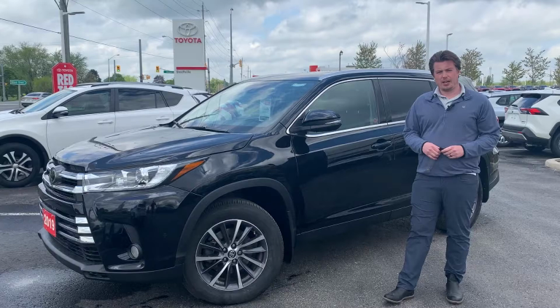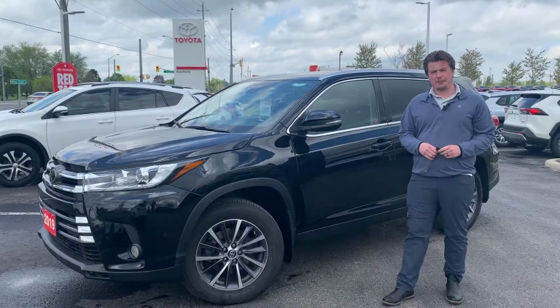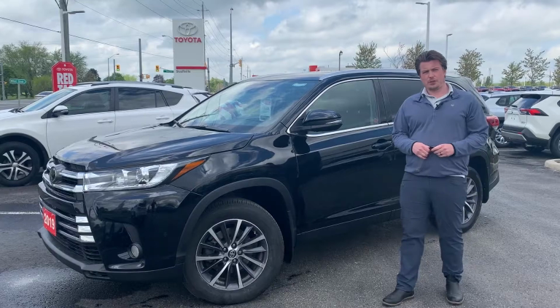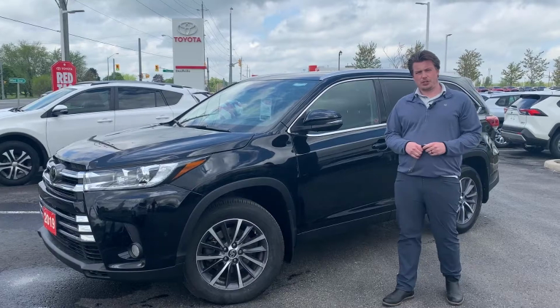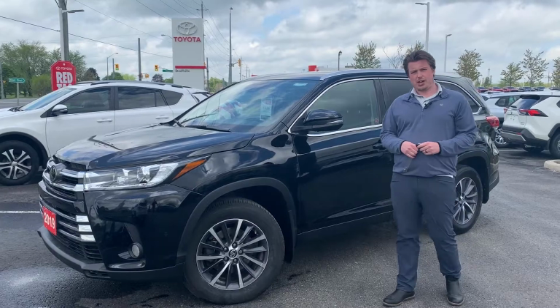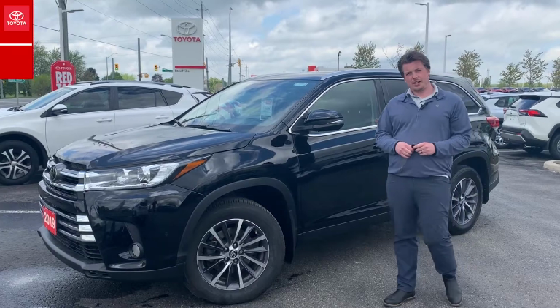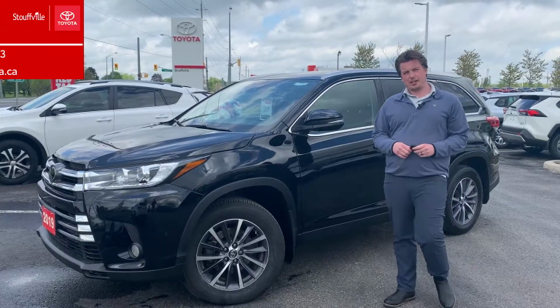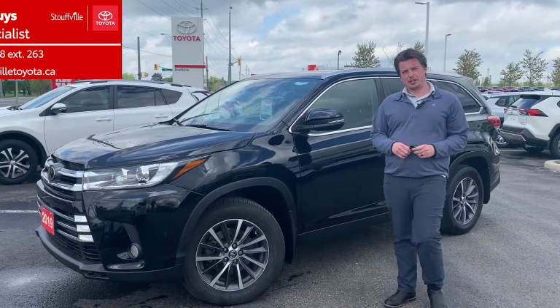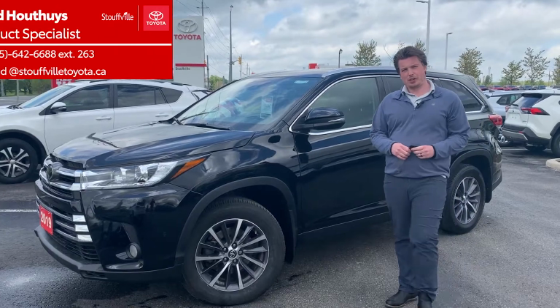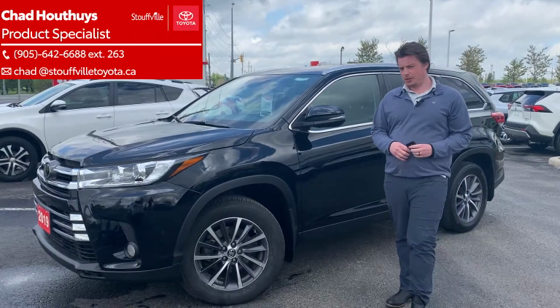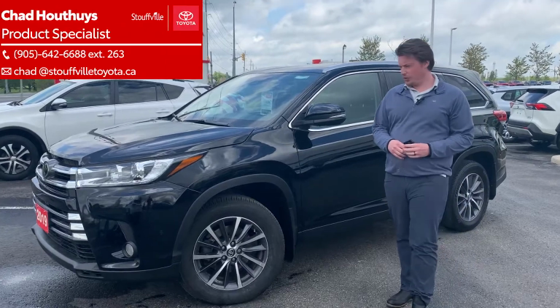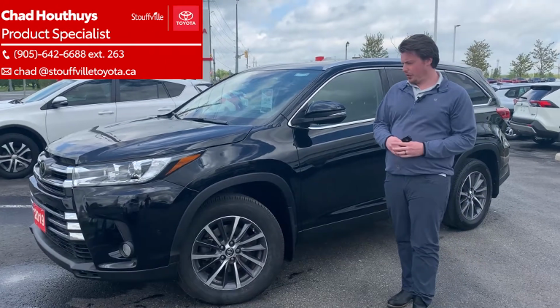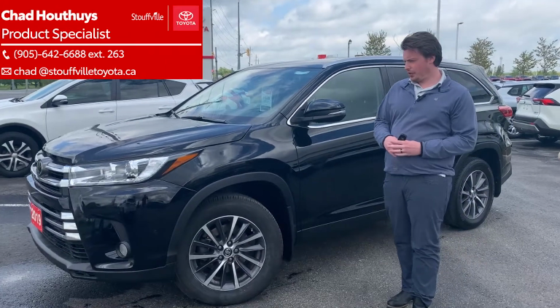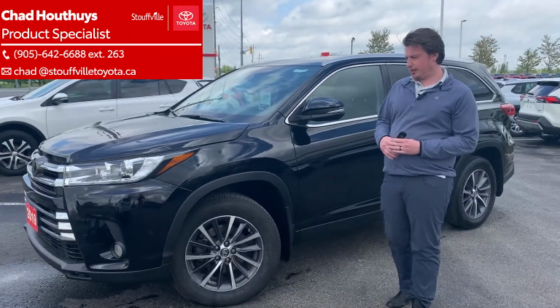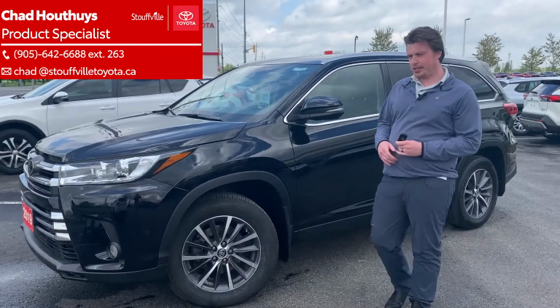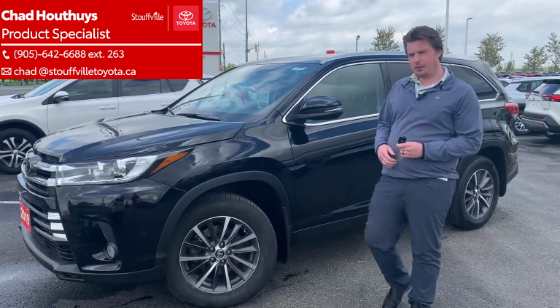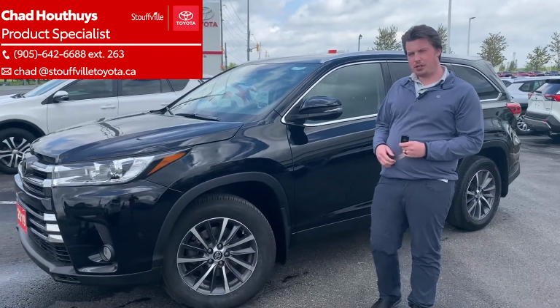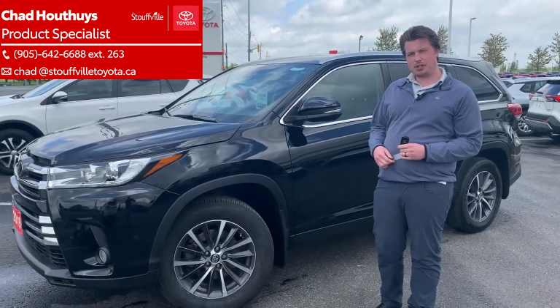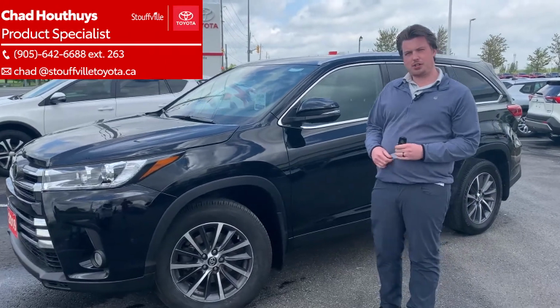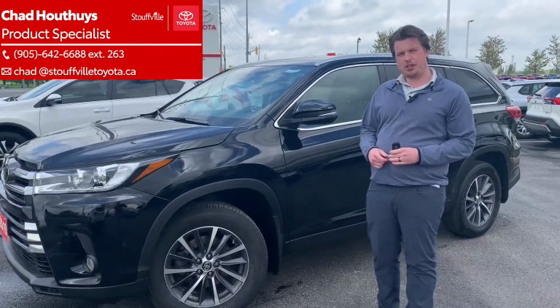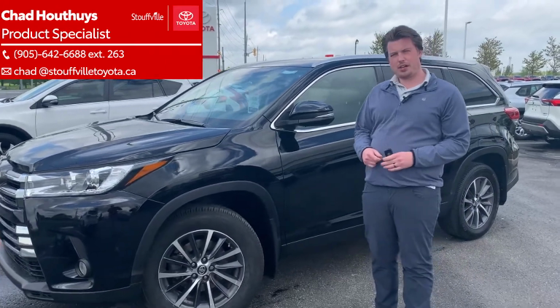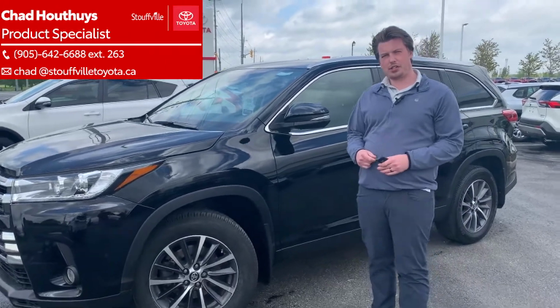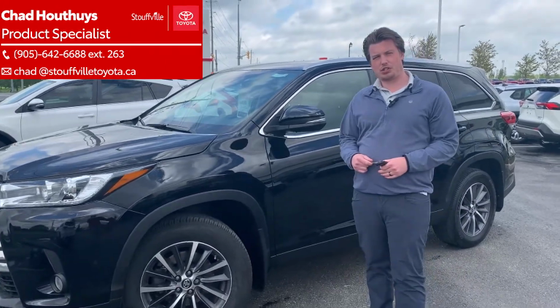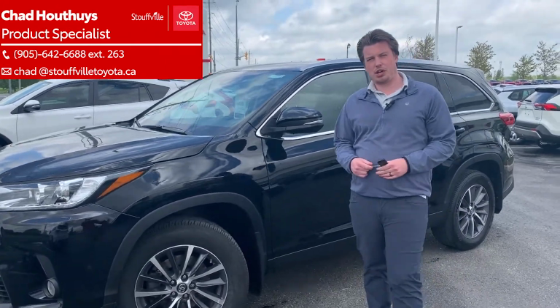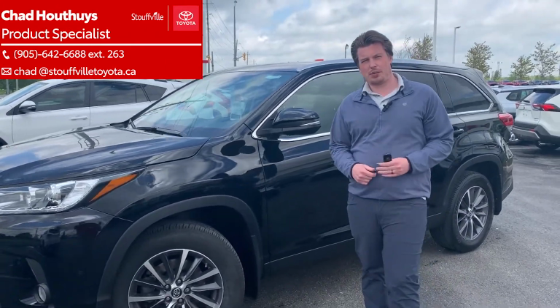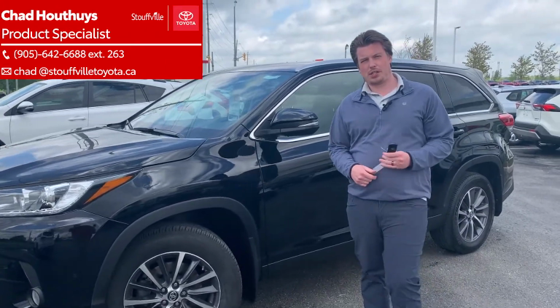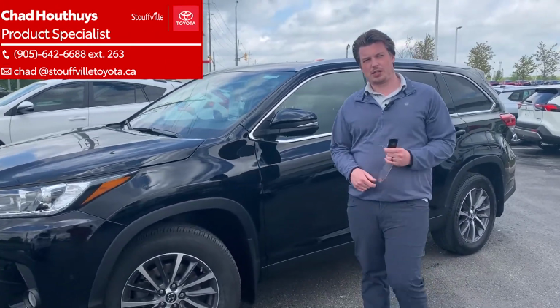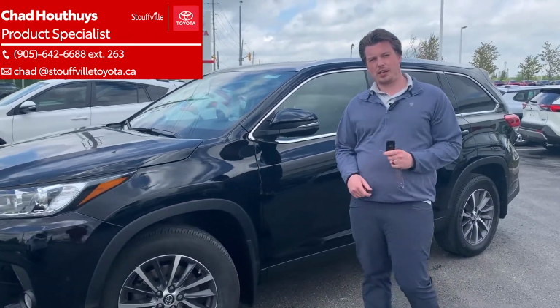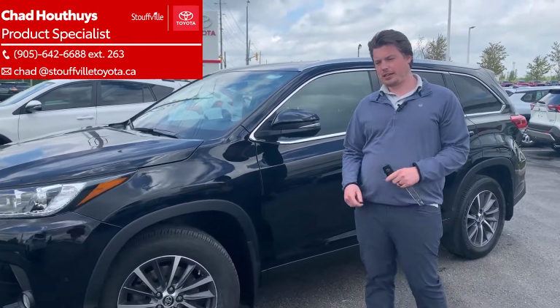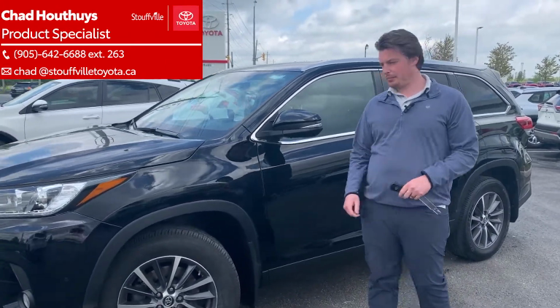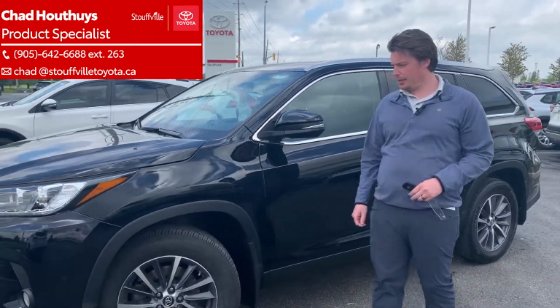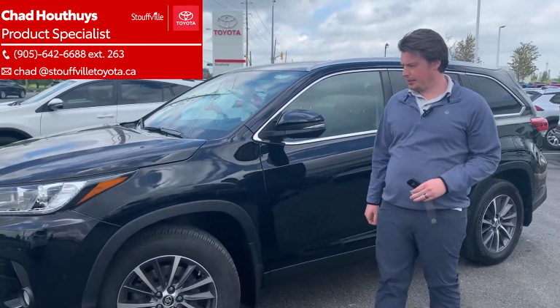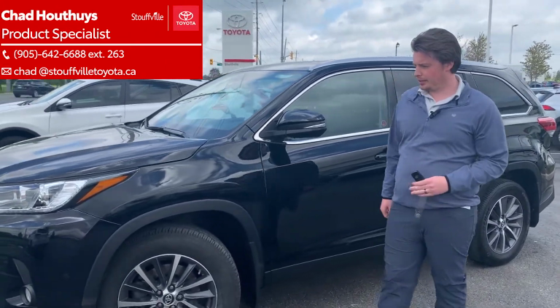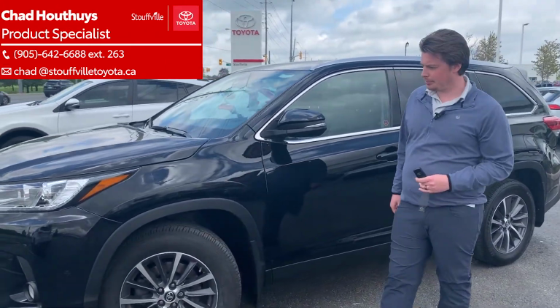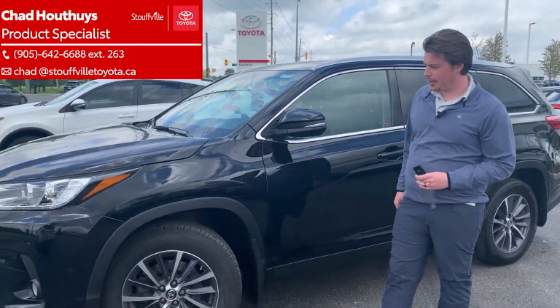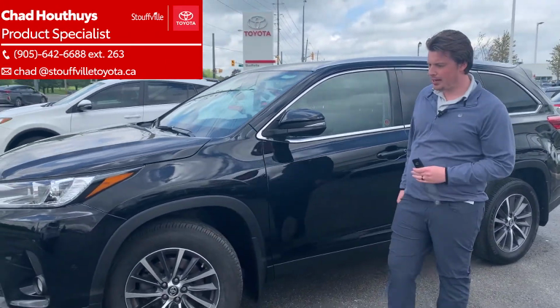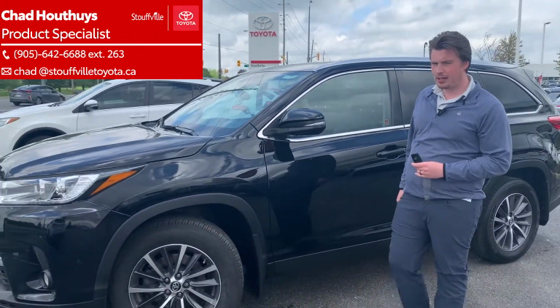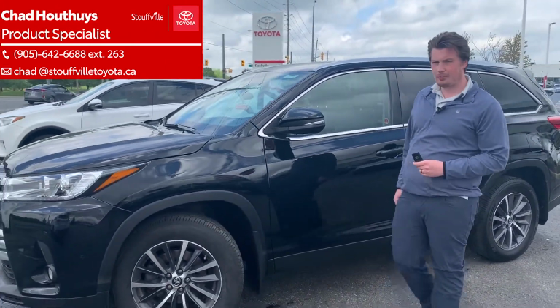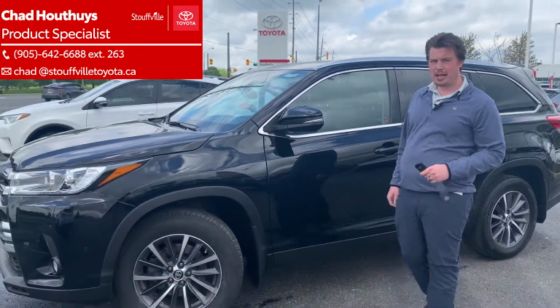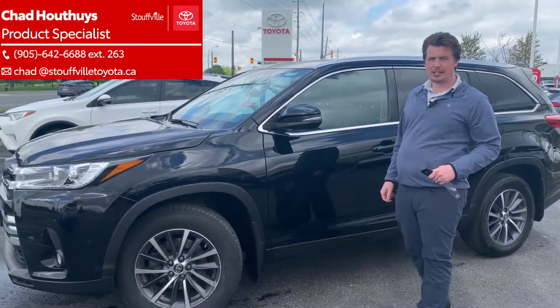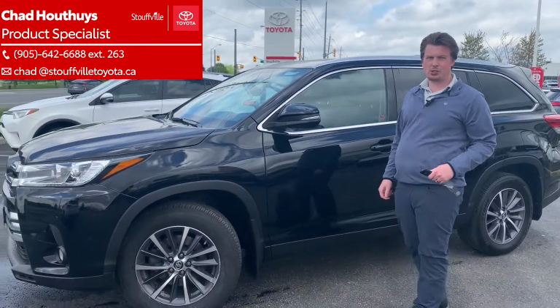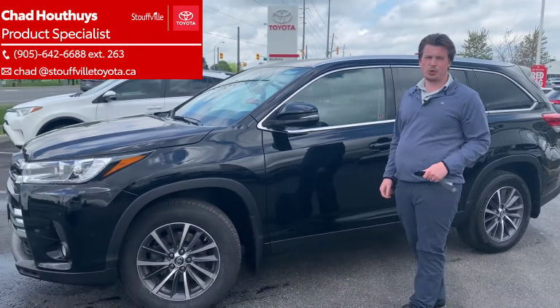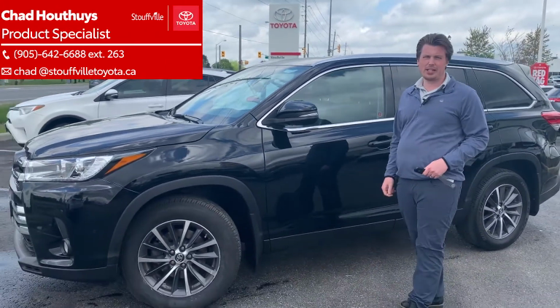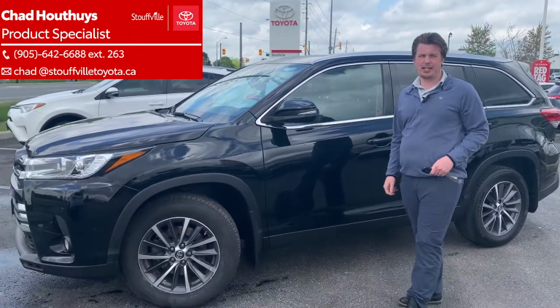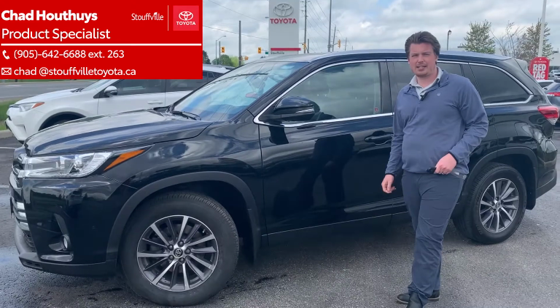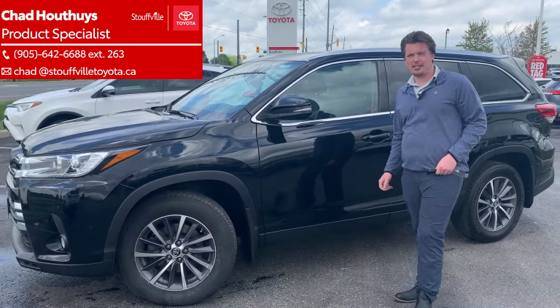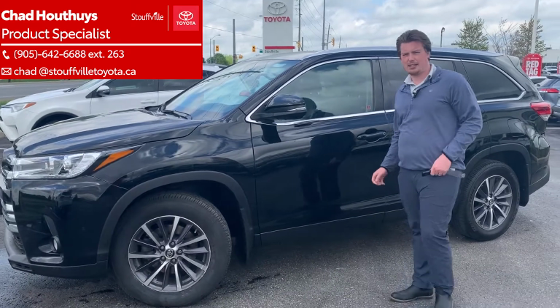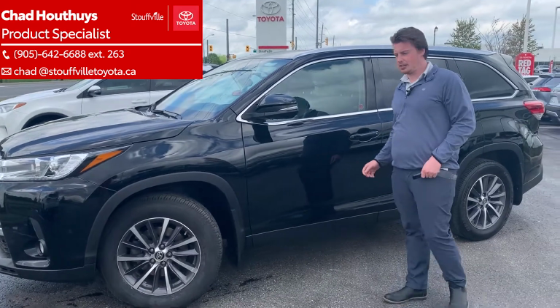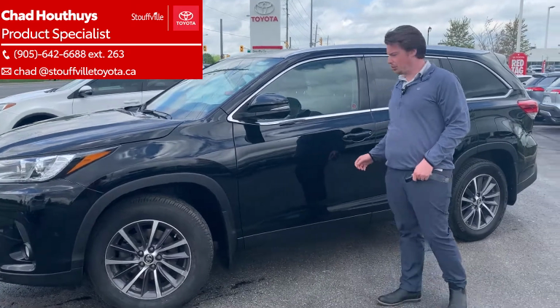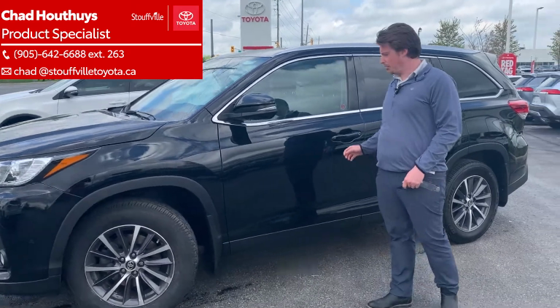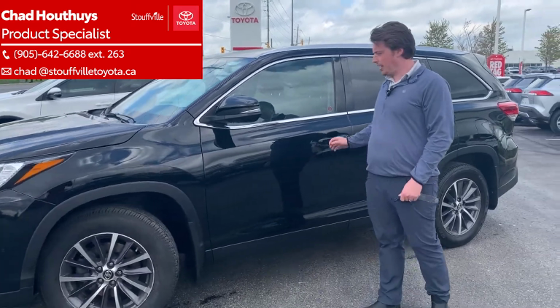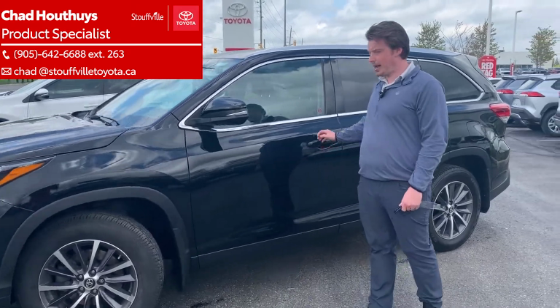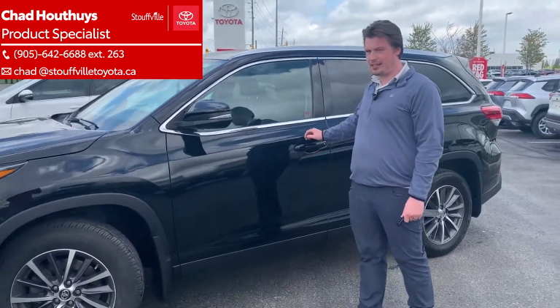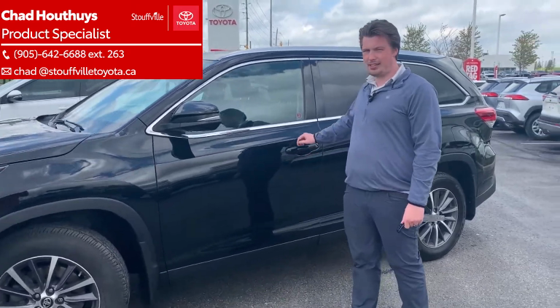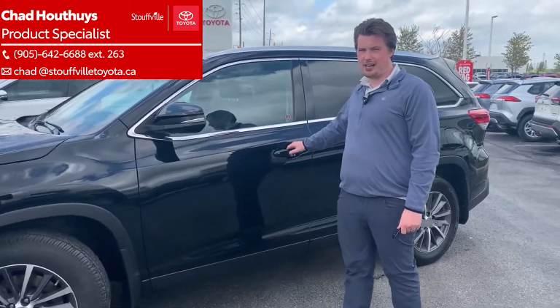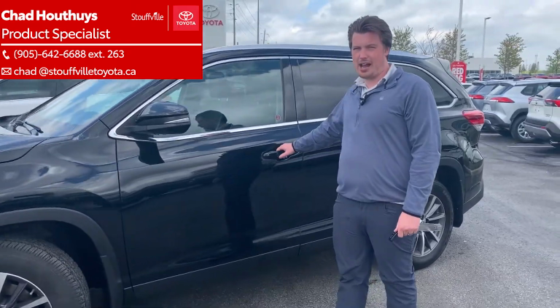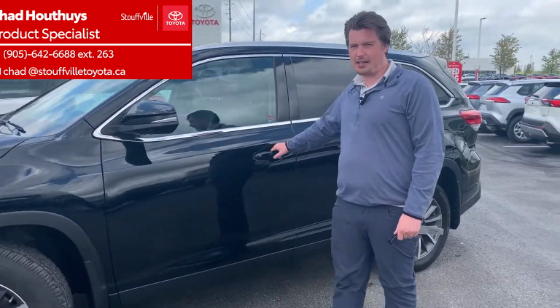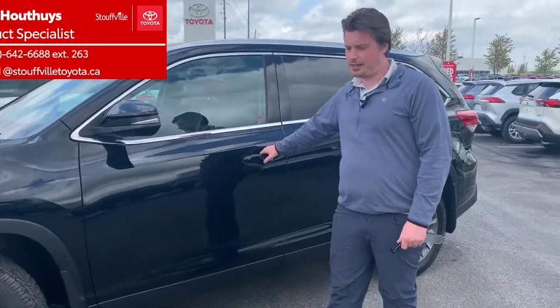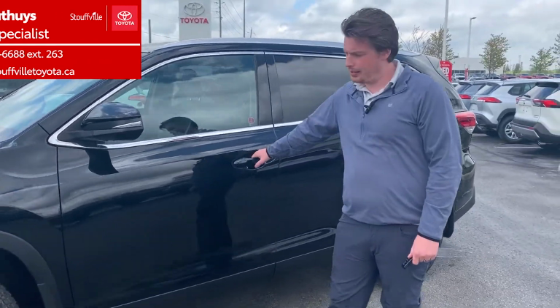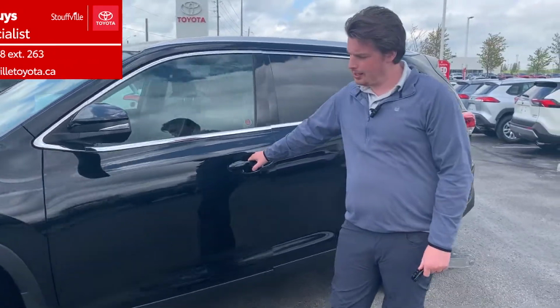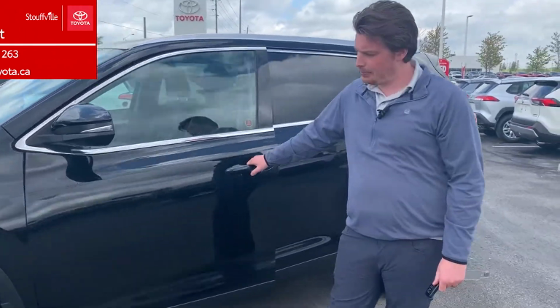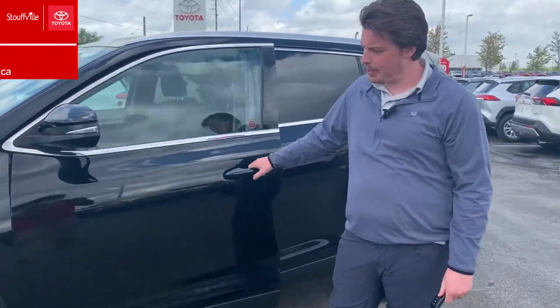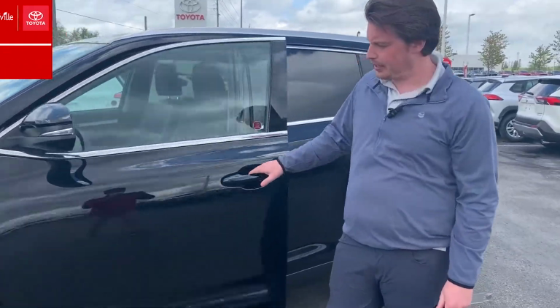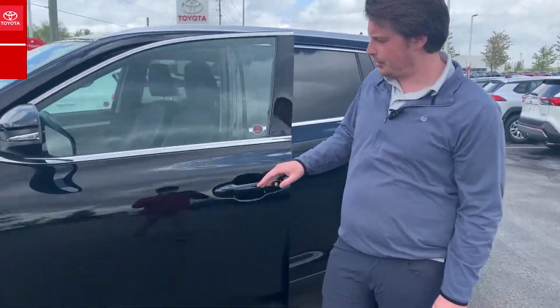Hey folks, Chad here at Stovok Toyota. Today I wanted to show you a nice trade we just had come in. It's a black-on-black 2019 Toyota Highlander XLE package.